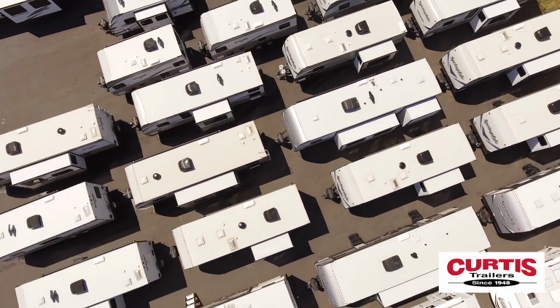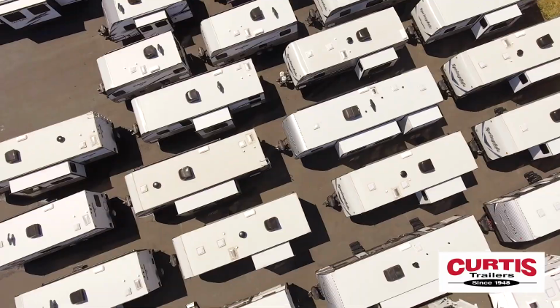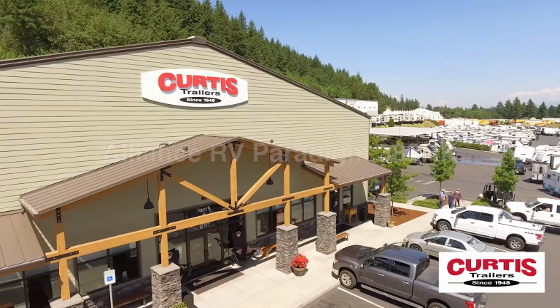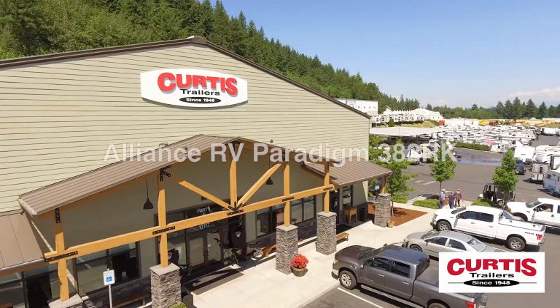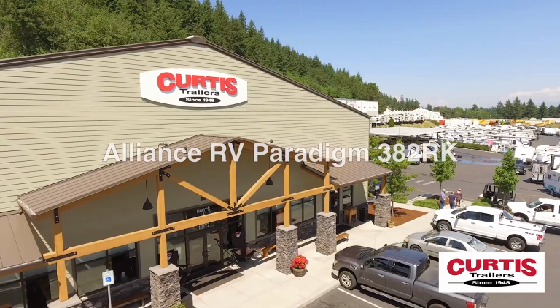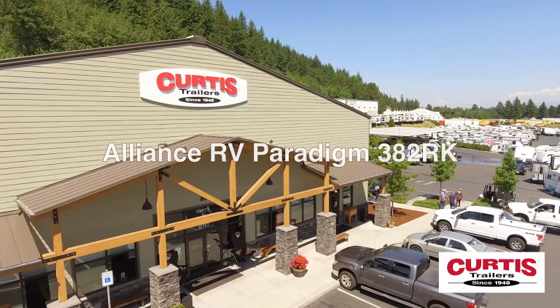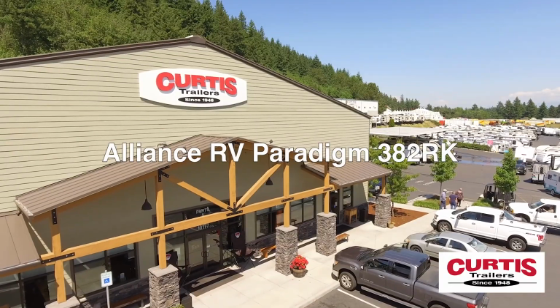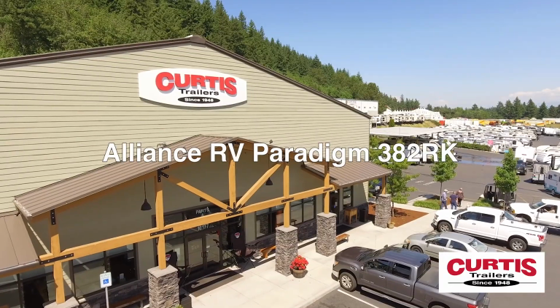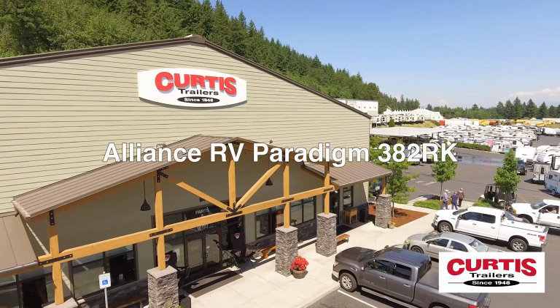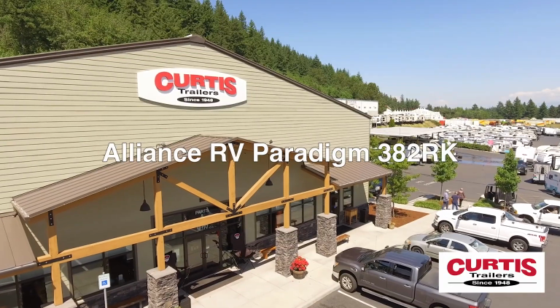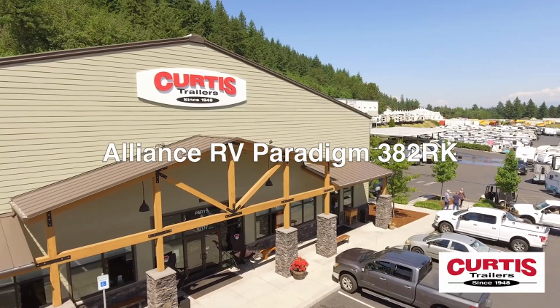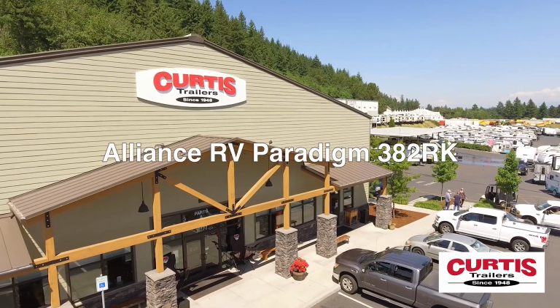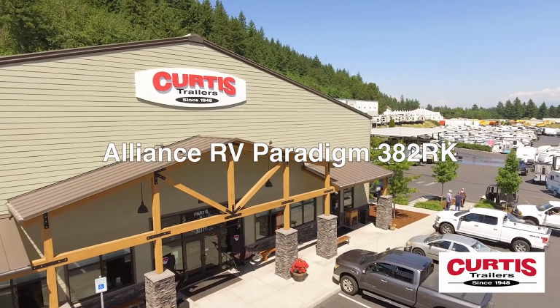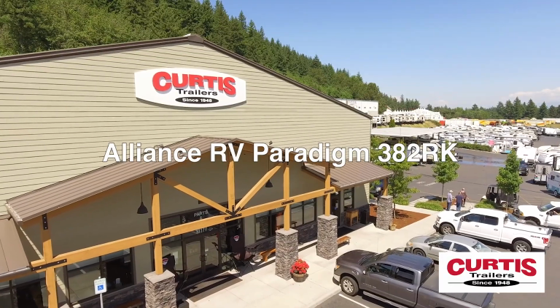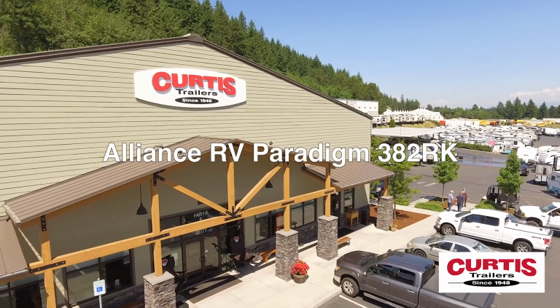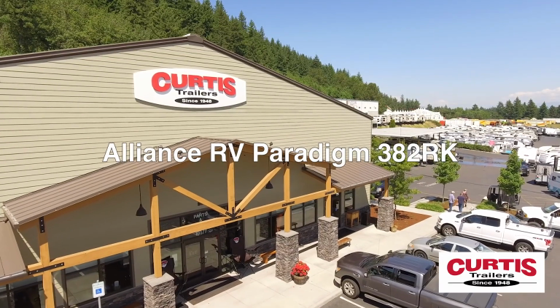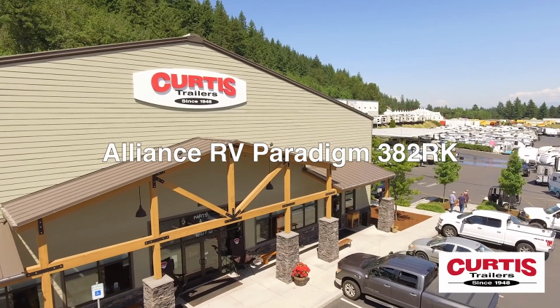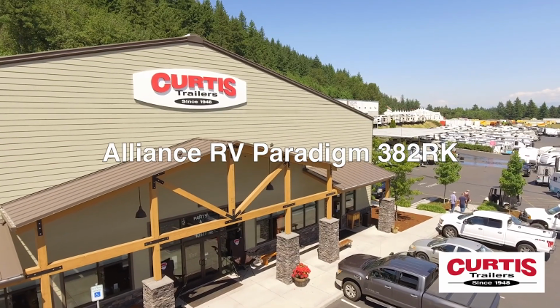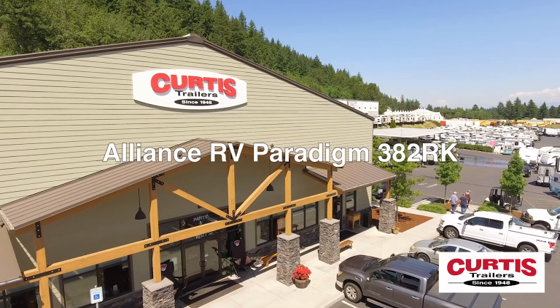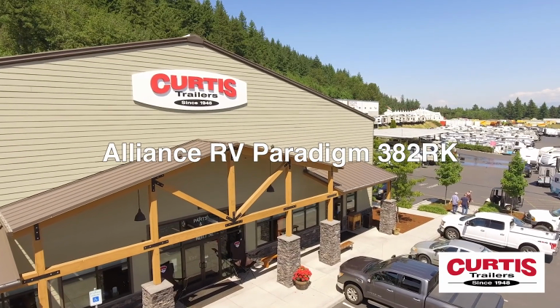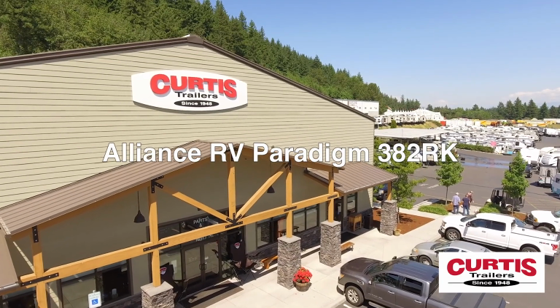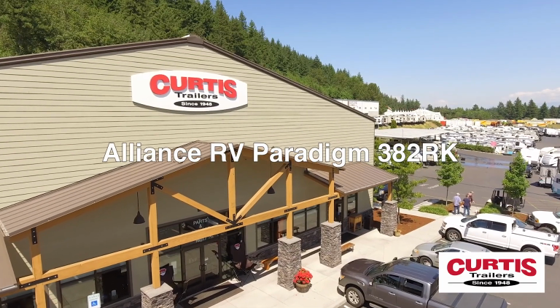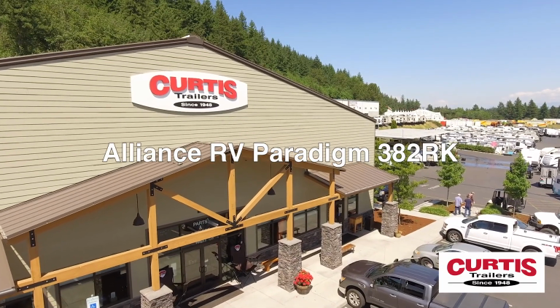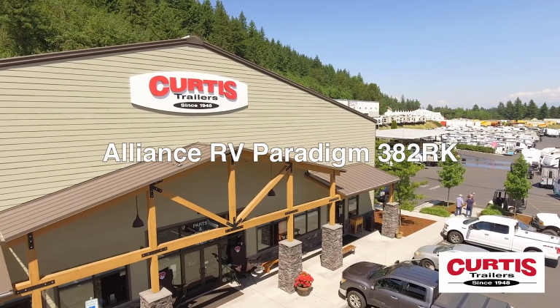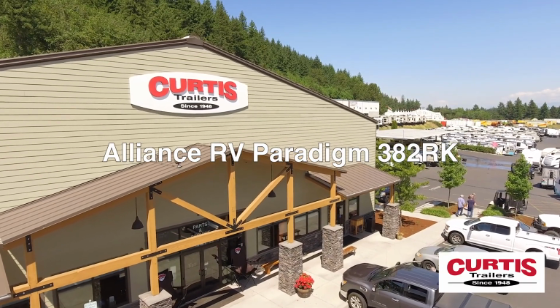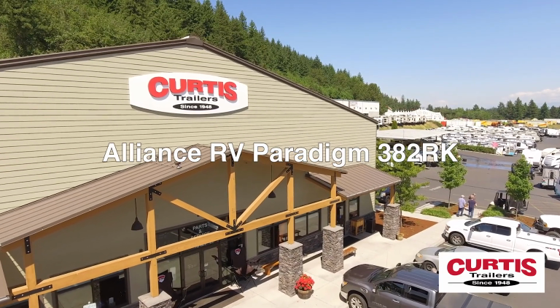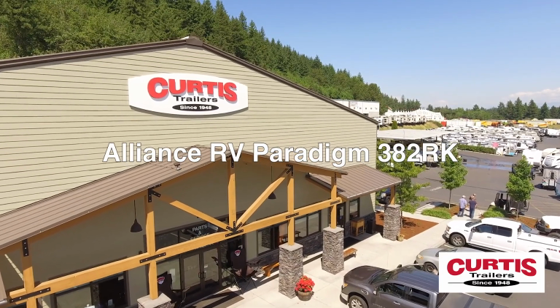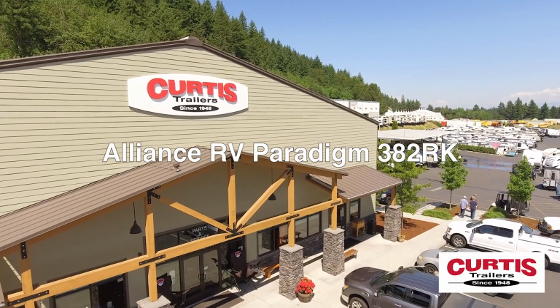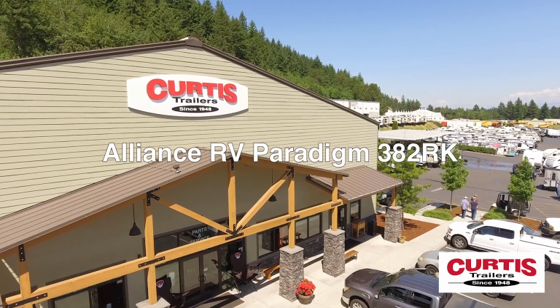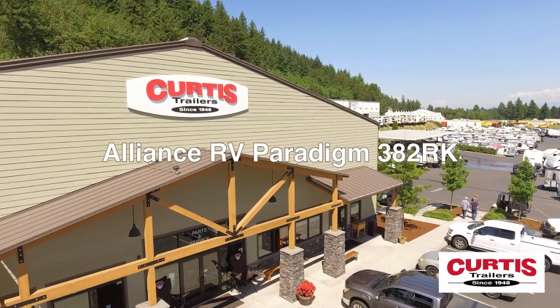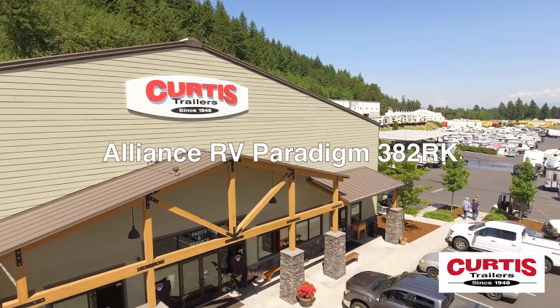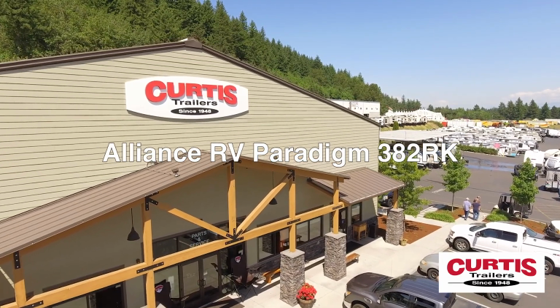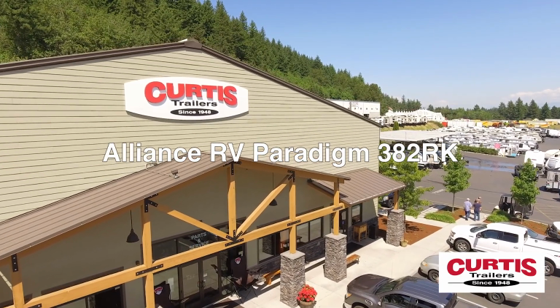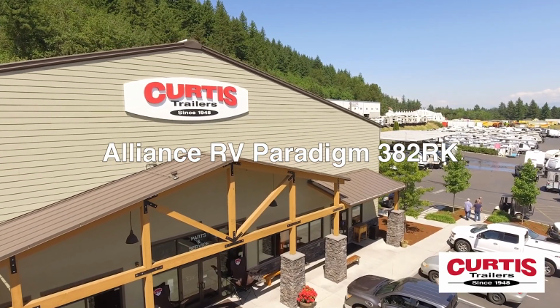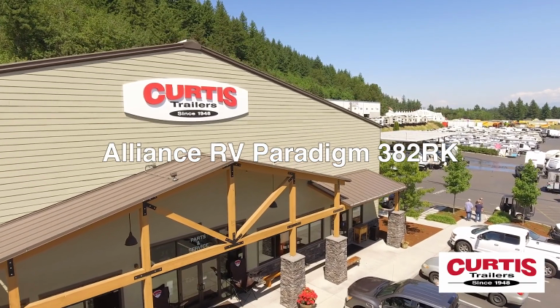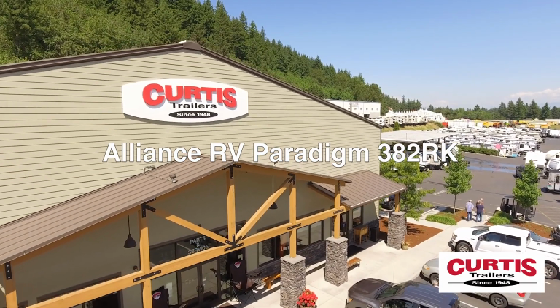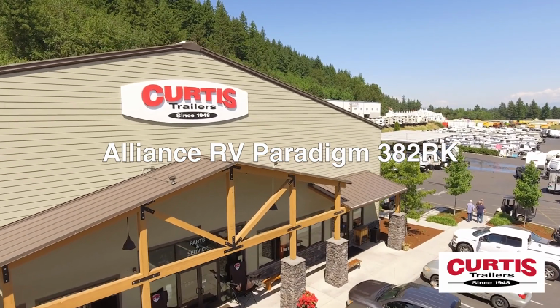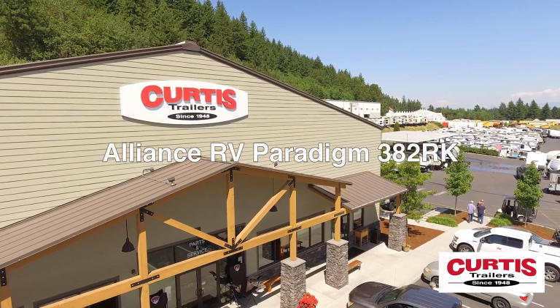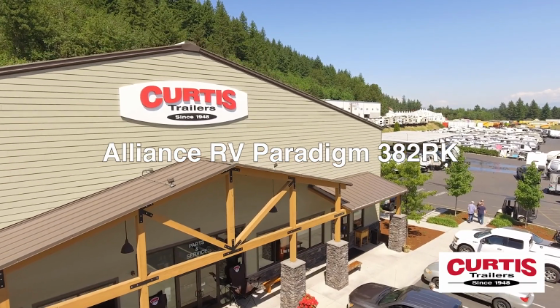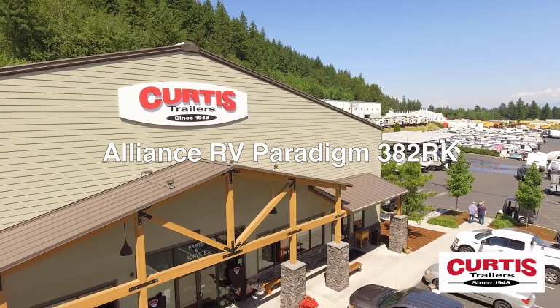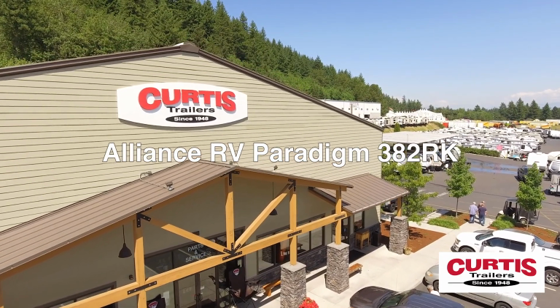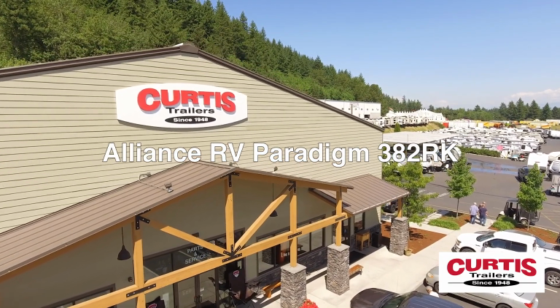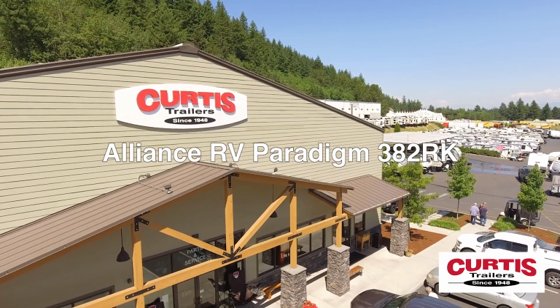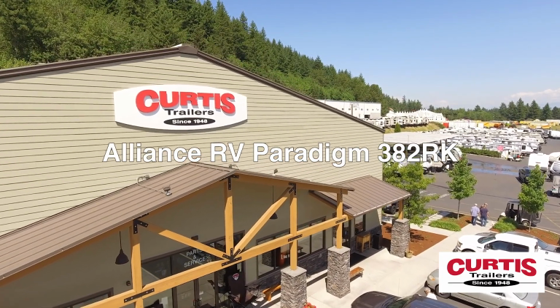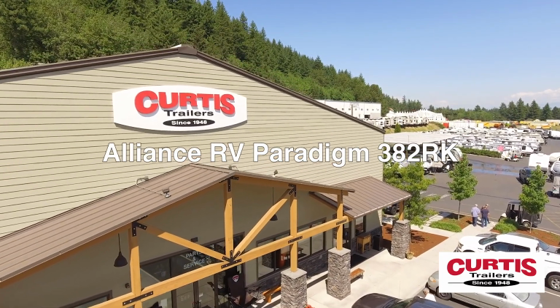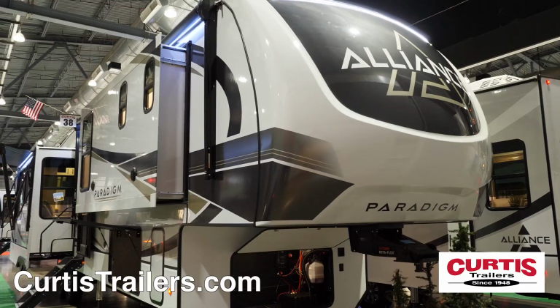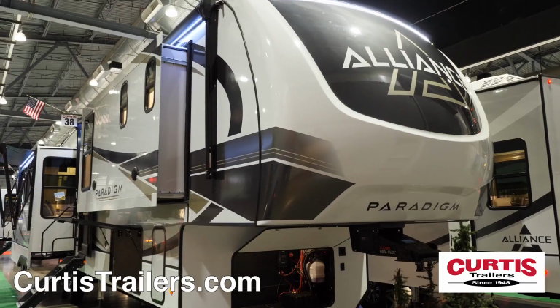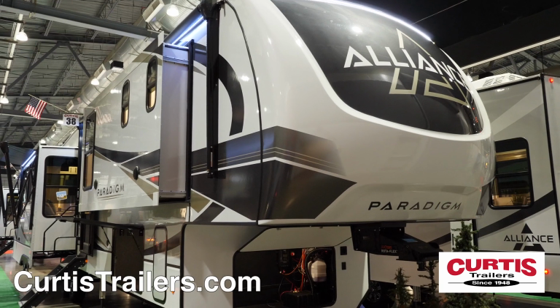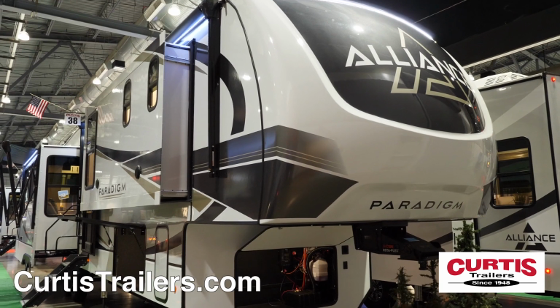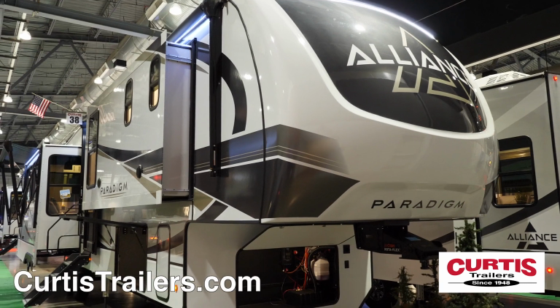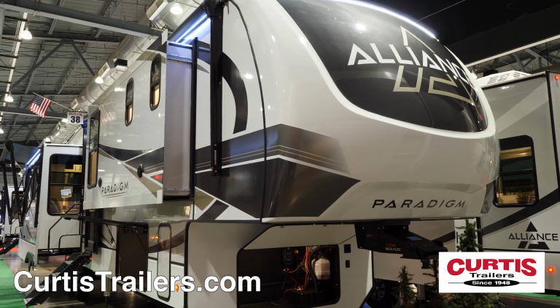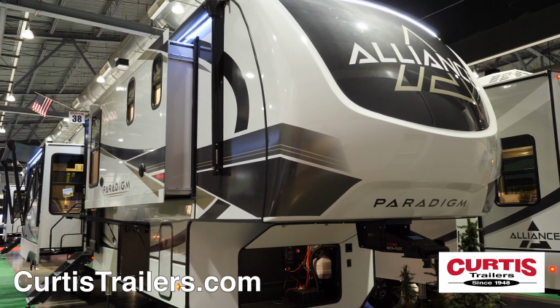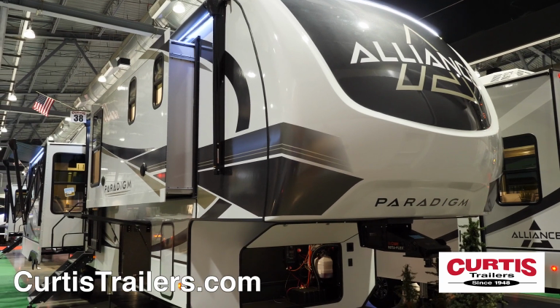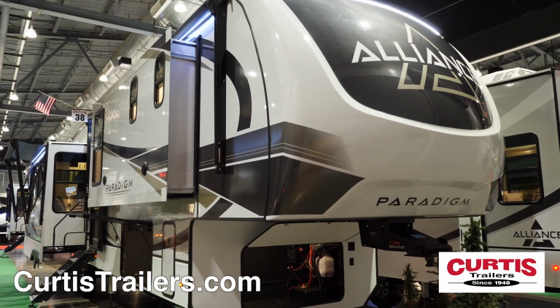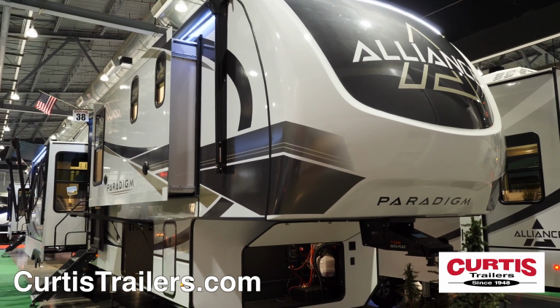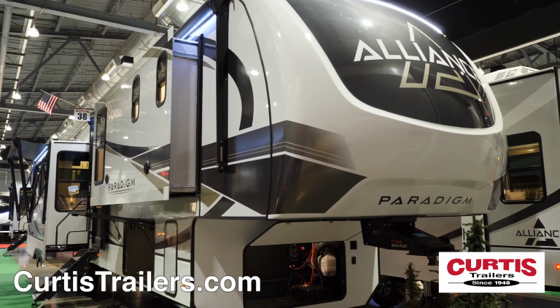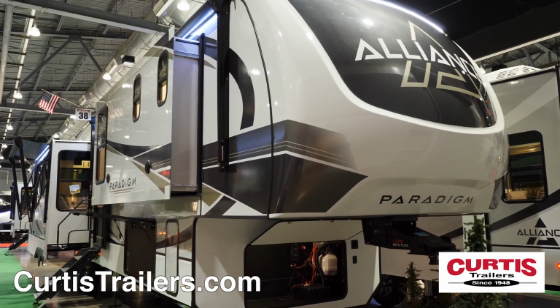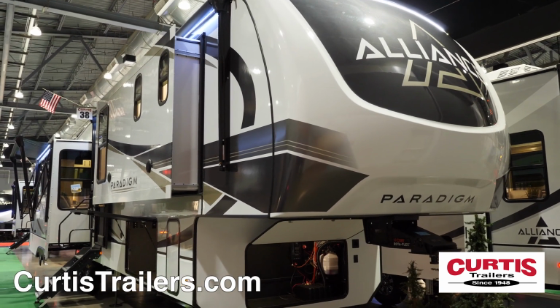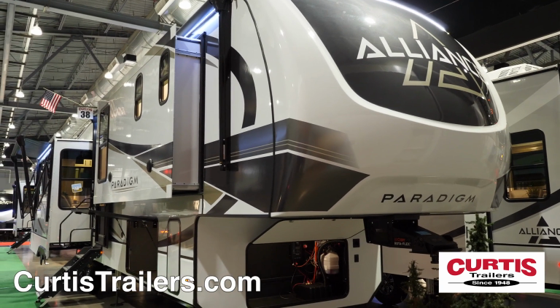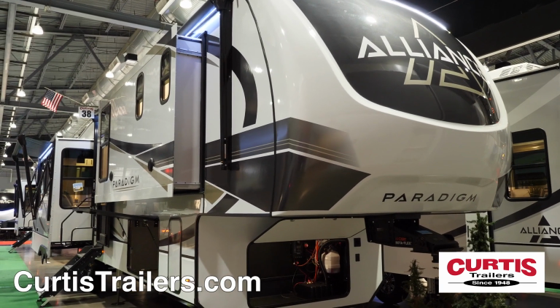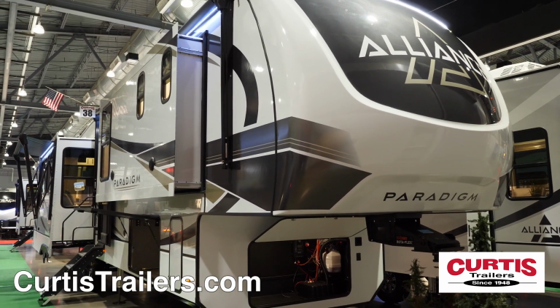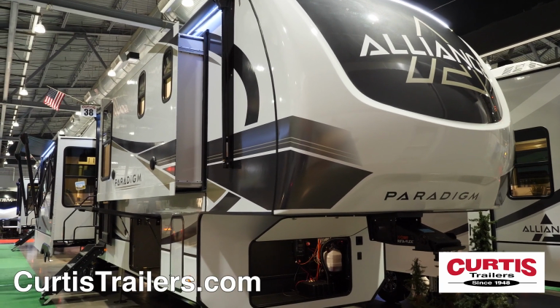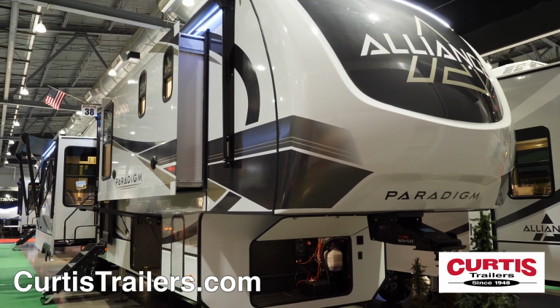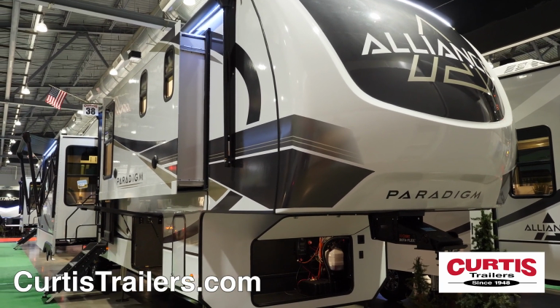Travel and luxury with the Paradigm 382RK from Alliance RV — a whole new approach to fifth wheel design.